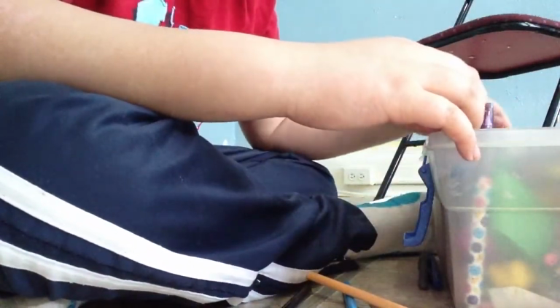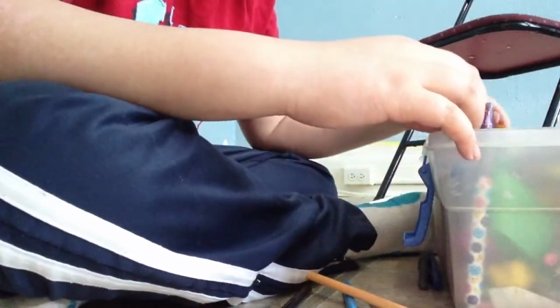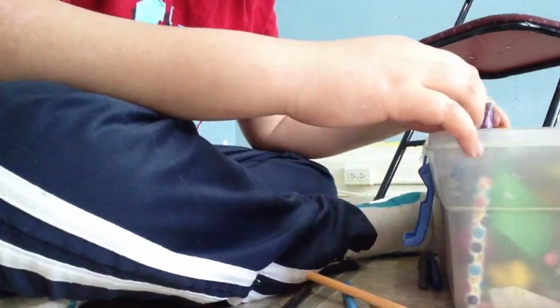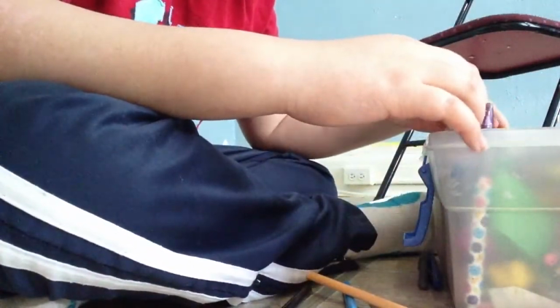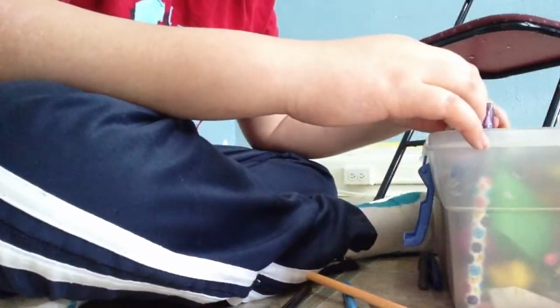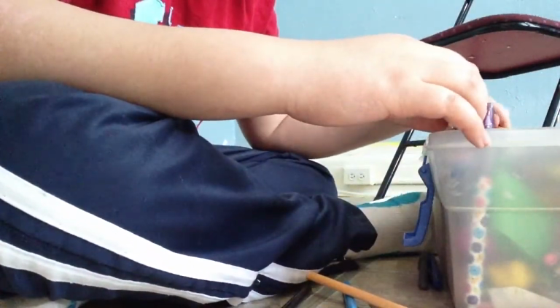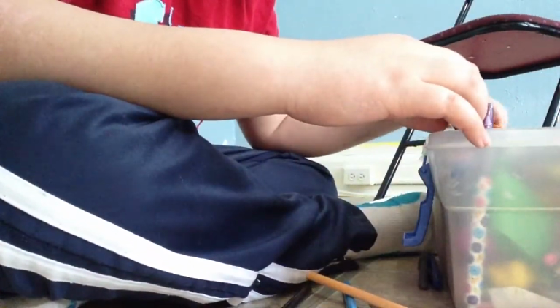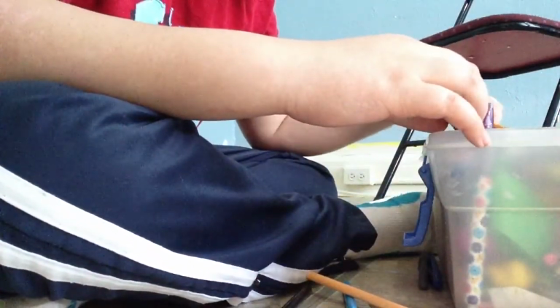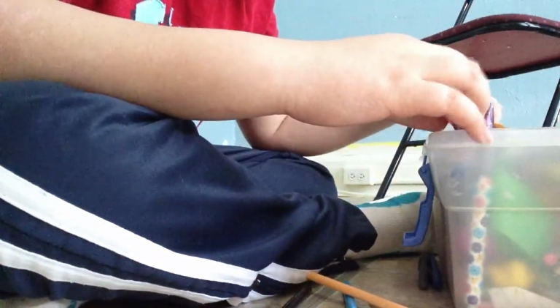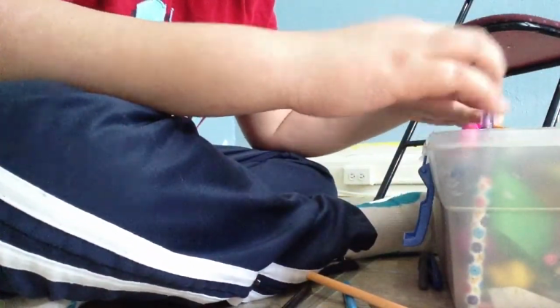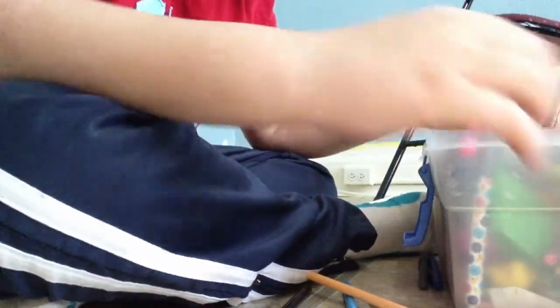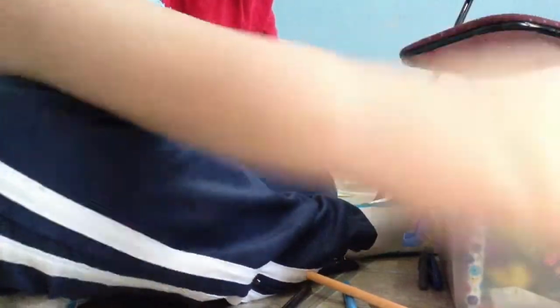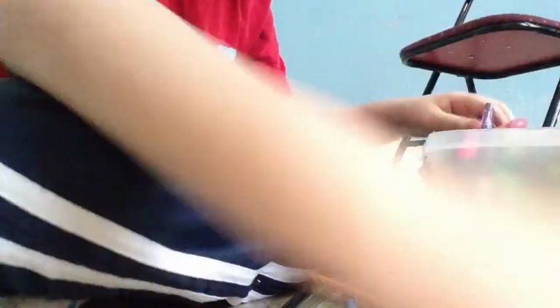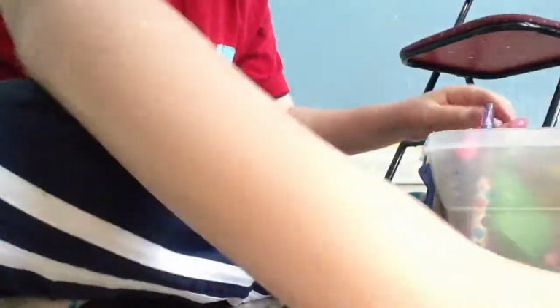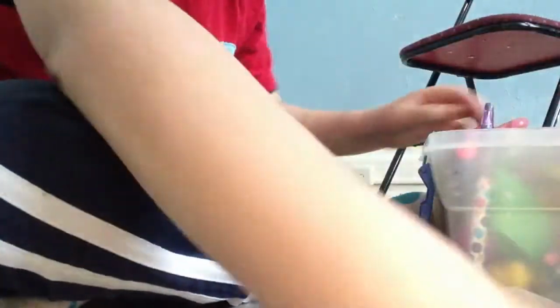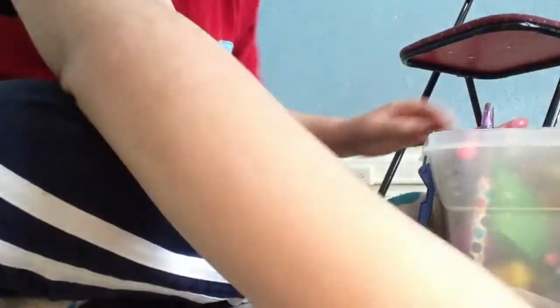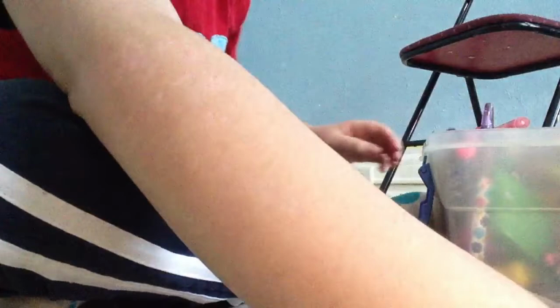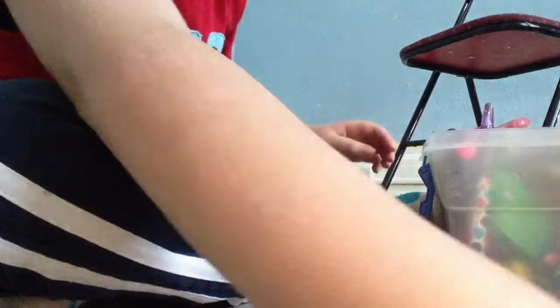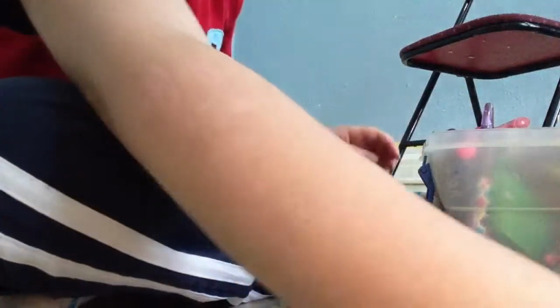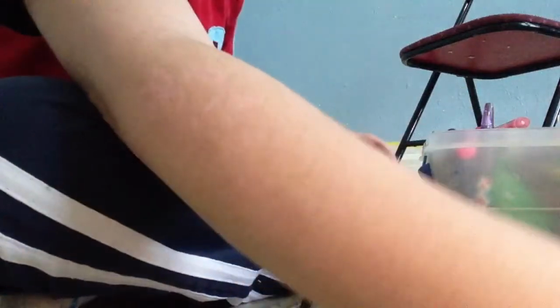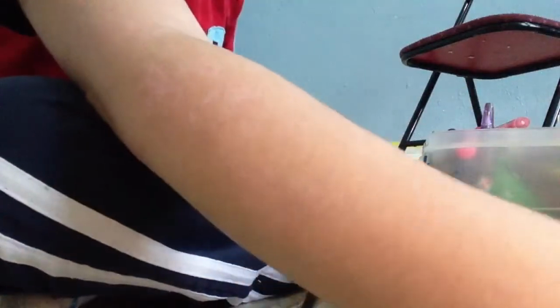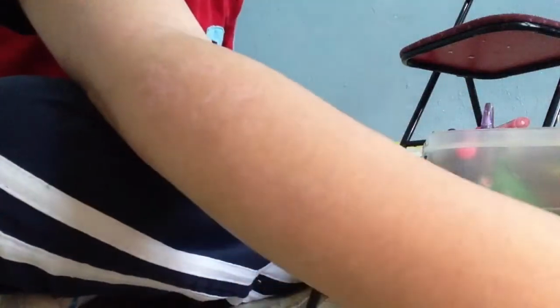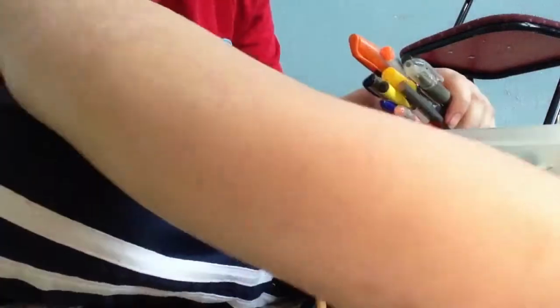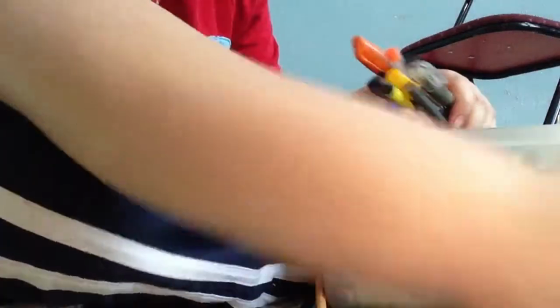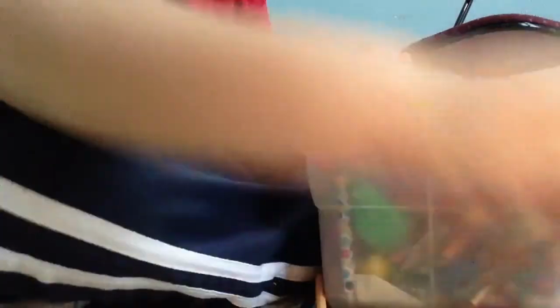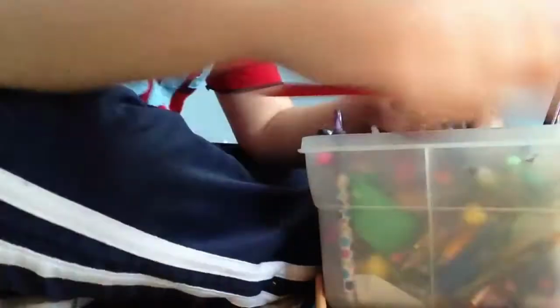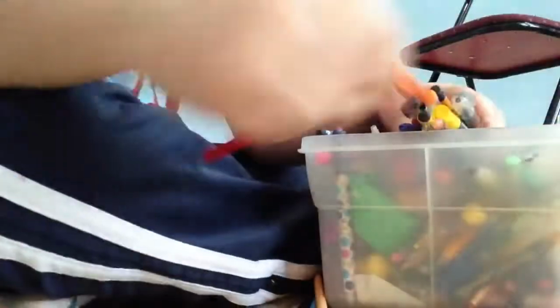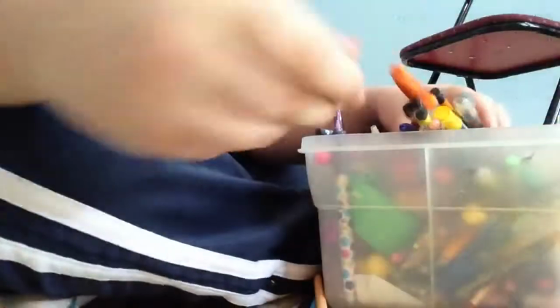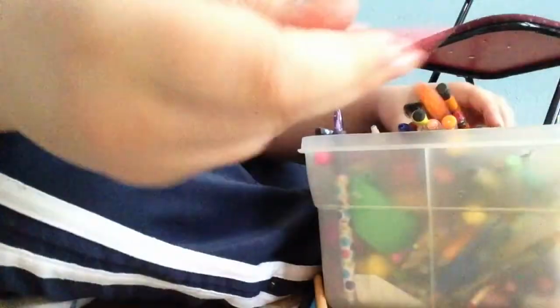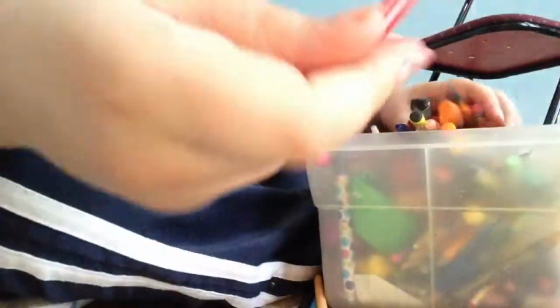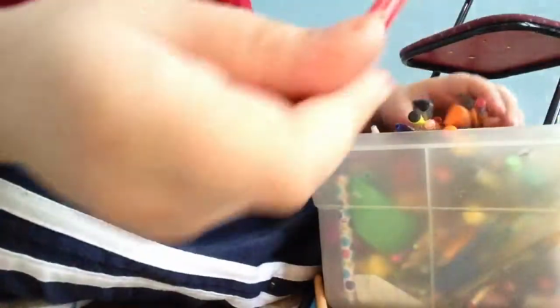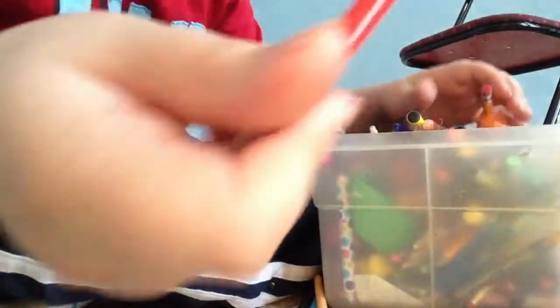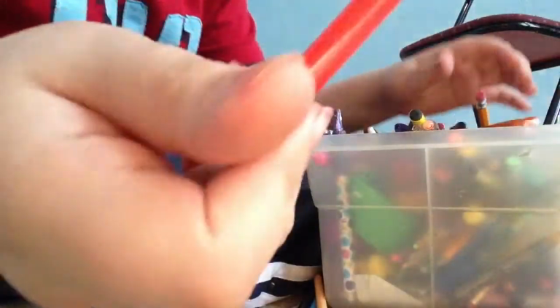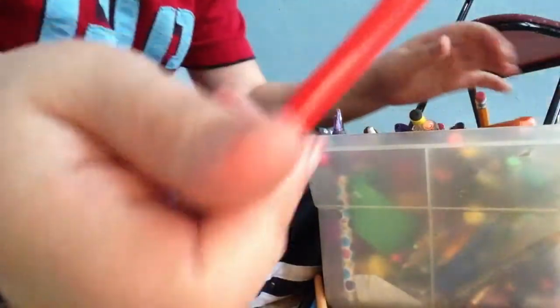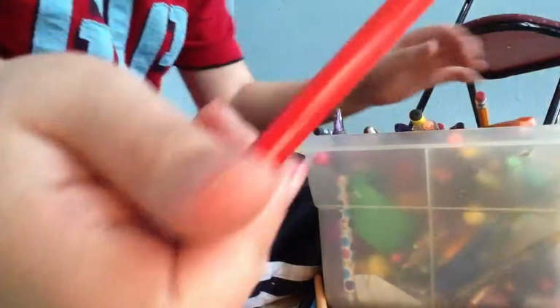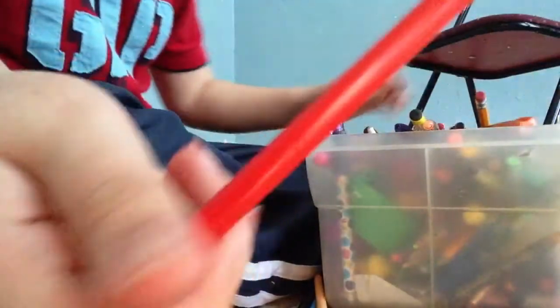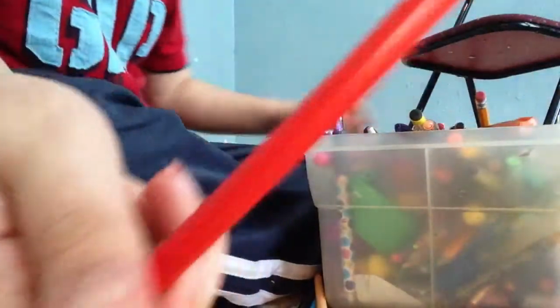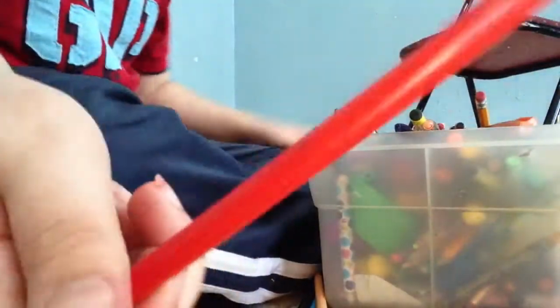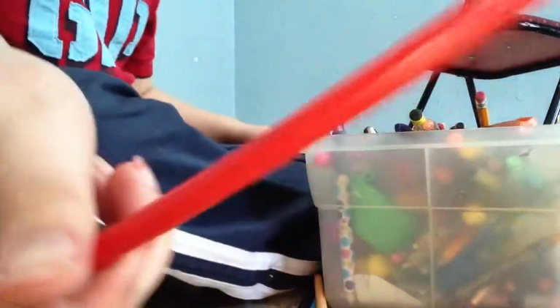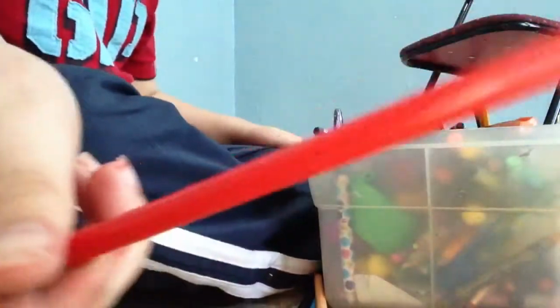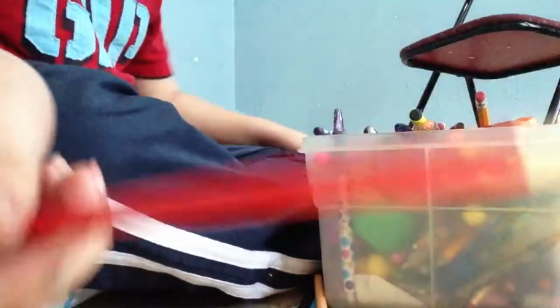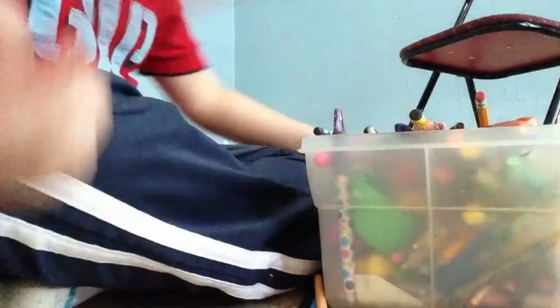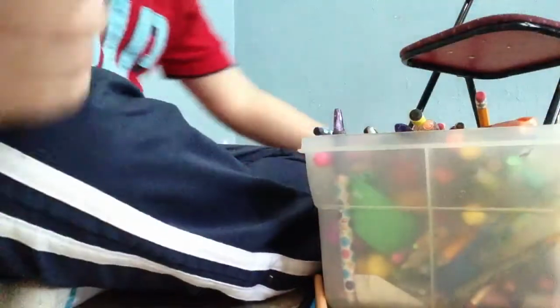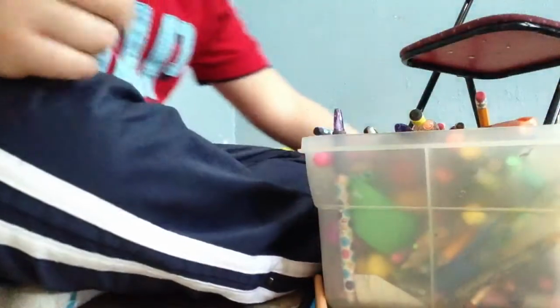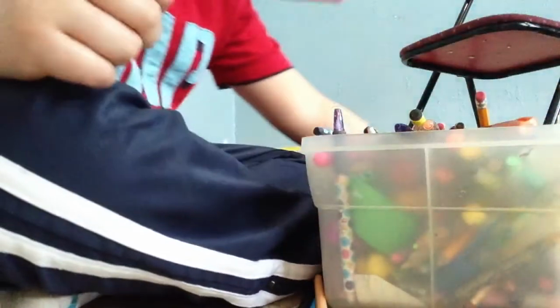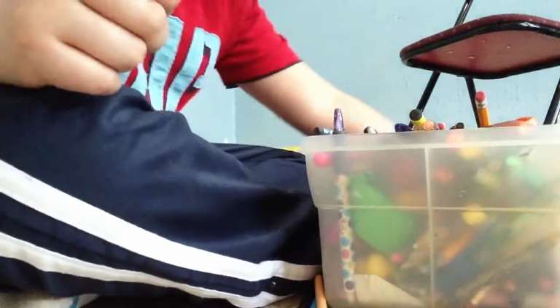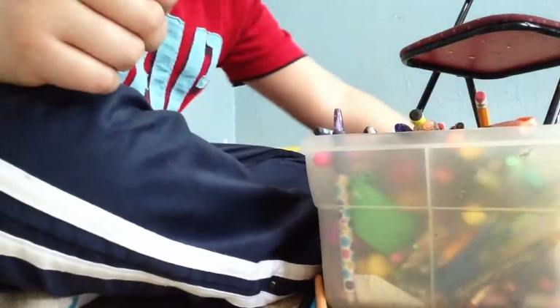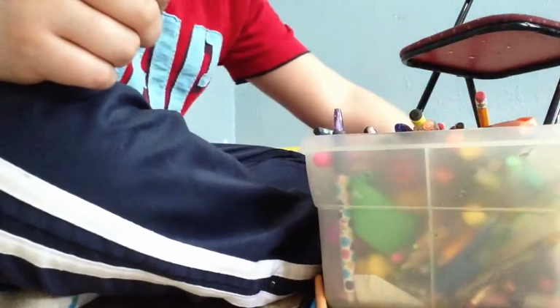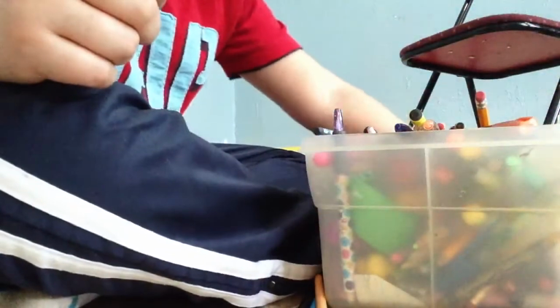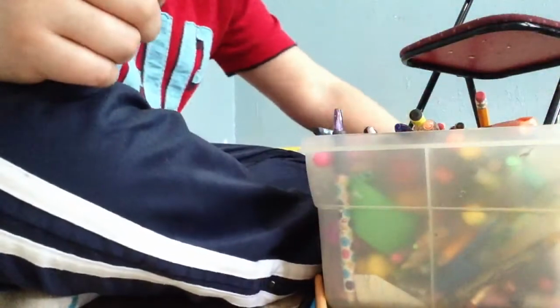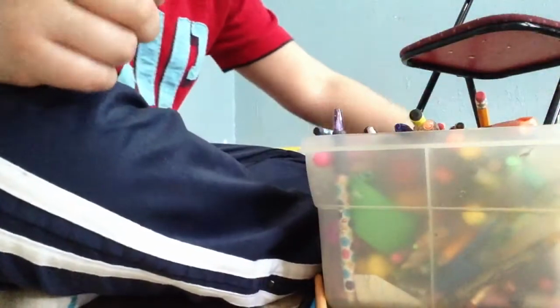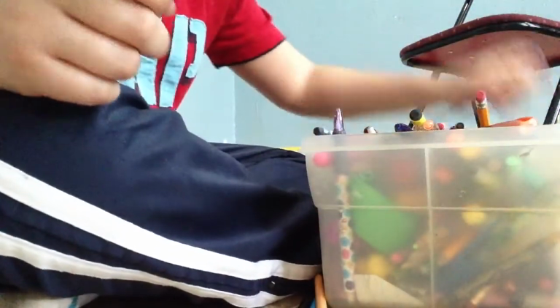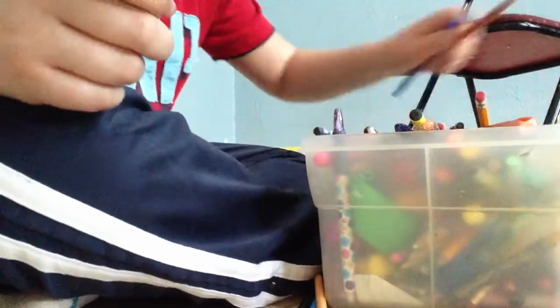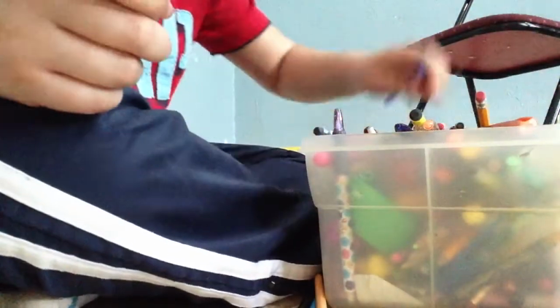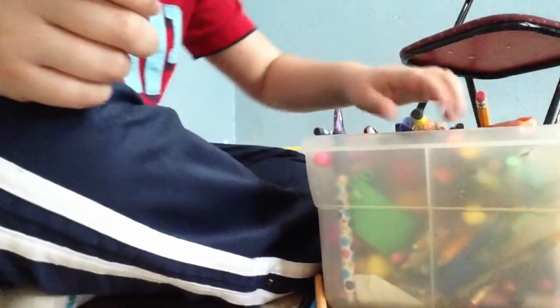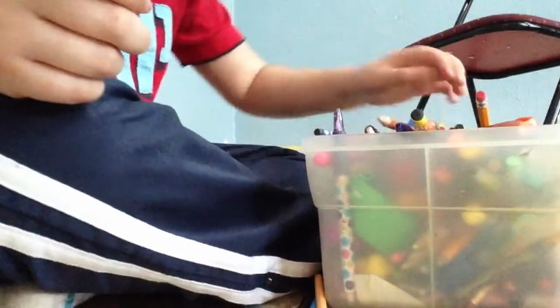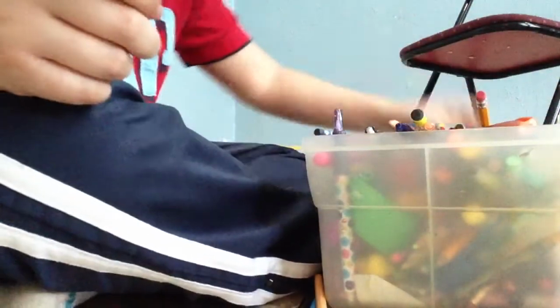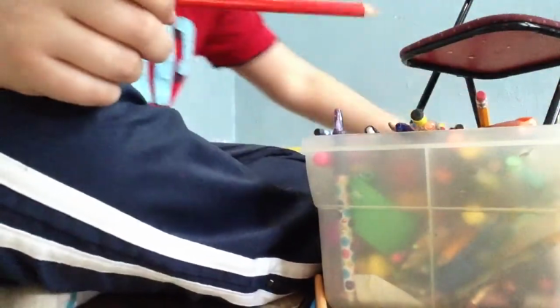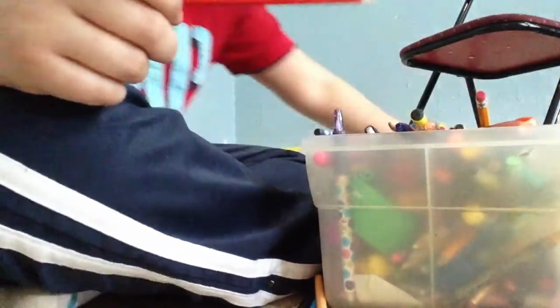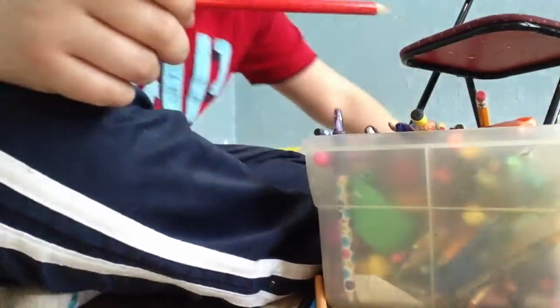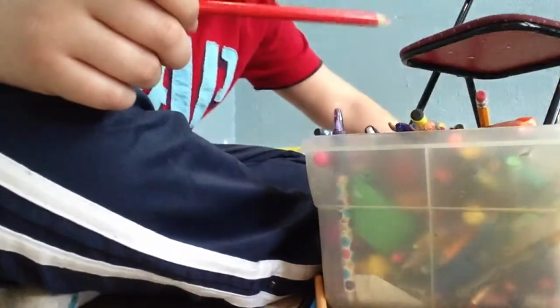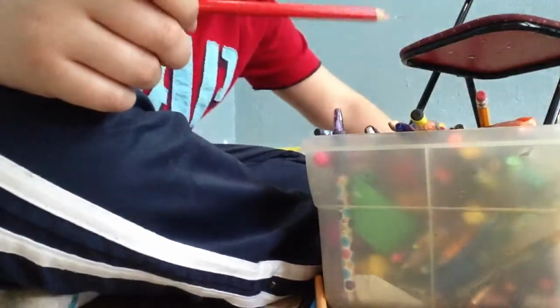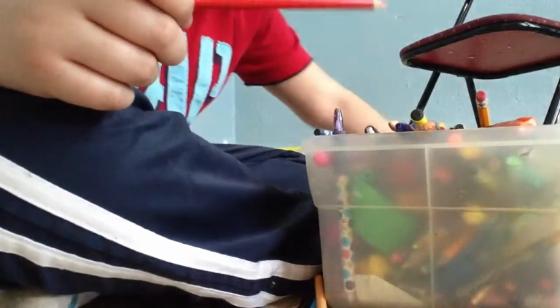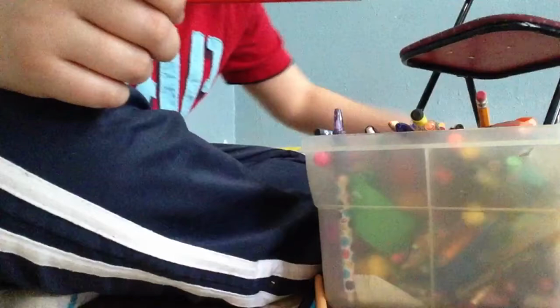I want red — let's see if we can find red. Found red! Alright, that's all the colors I need.